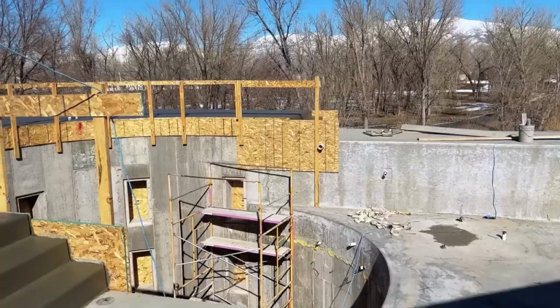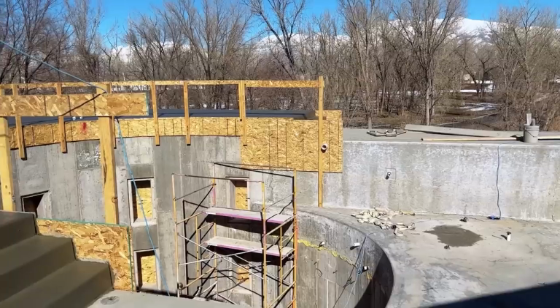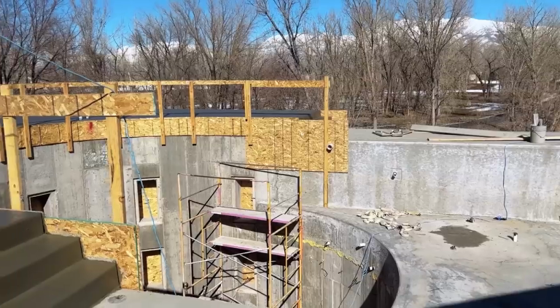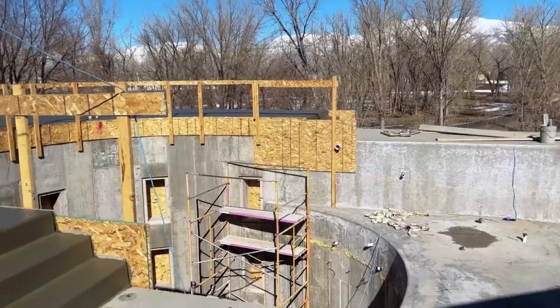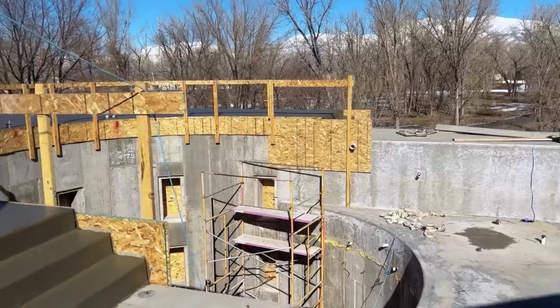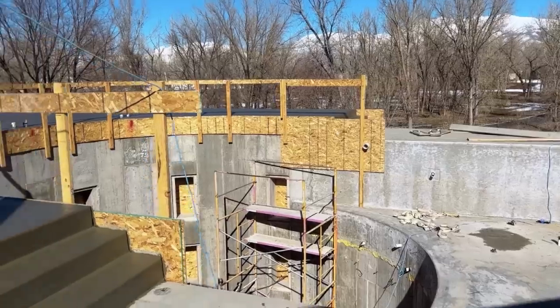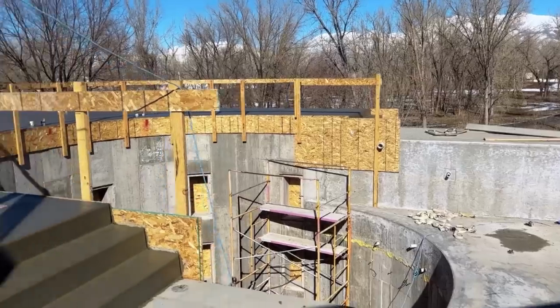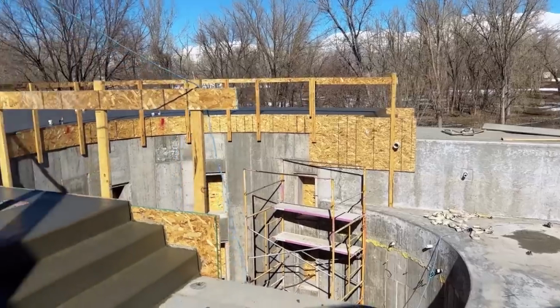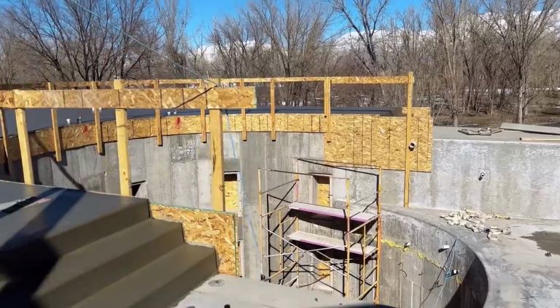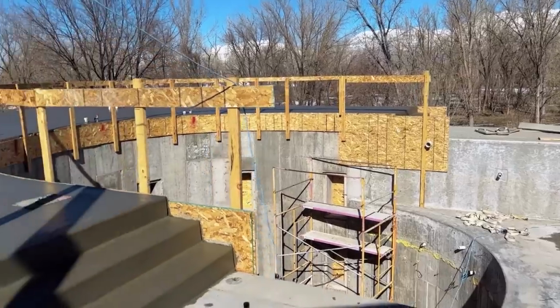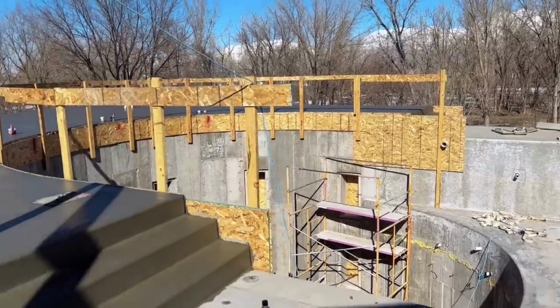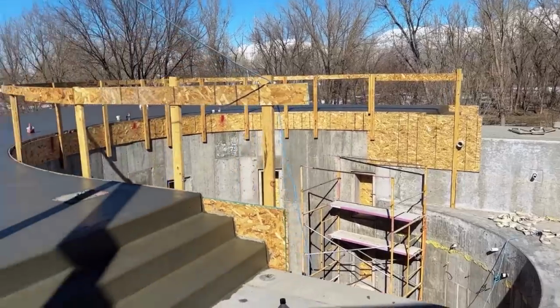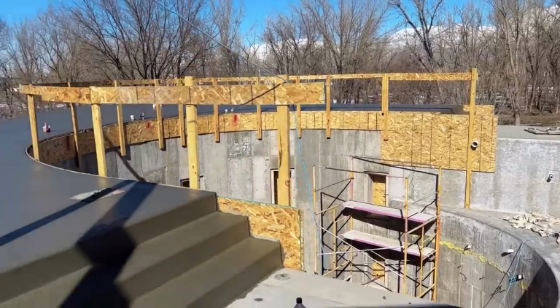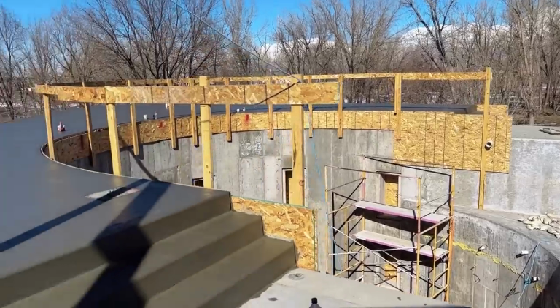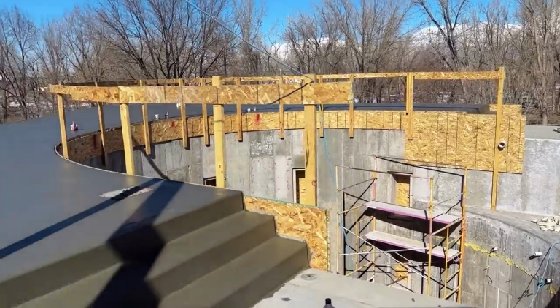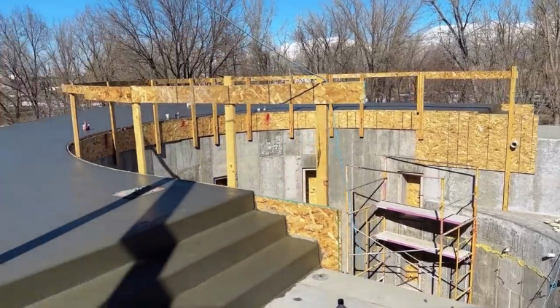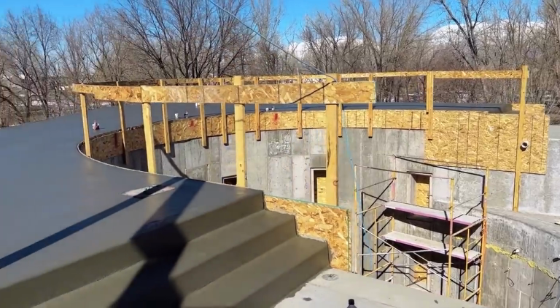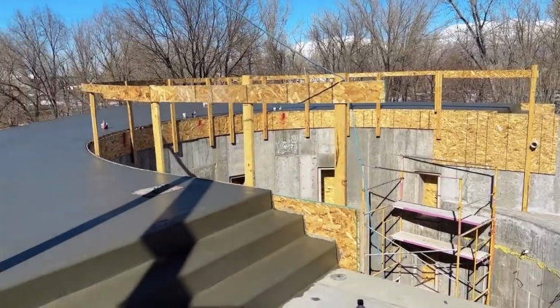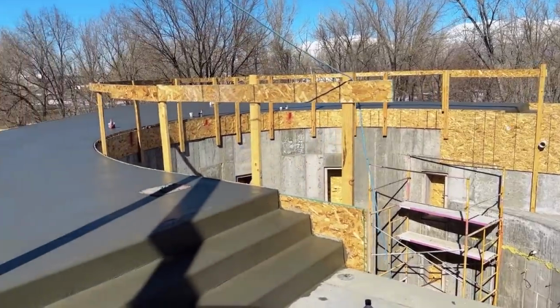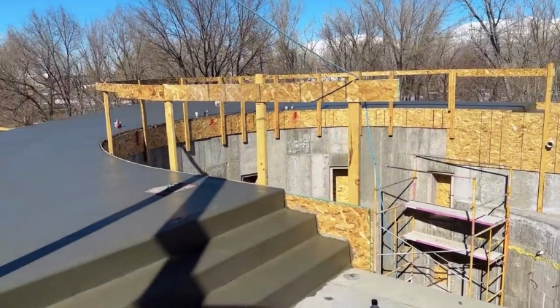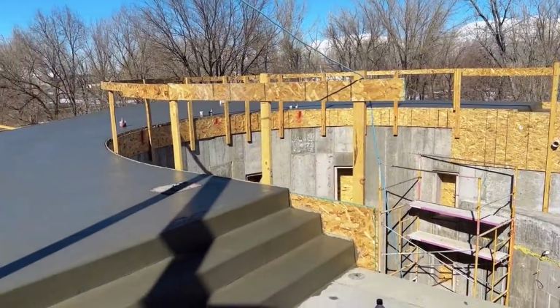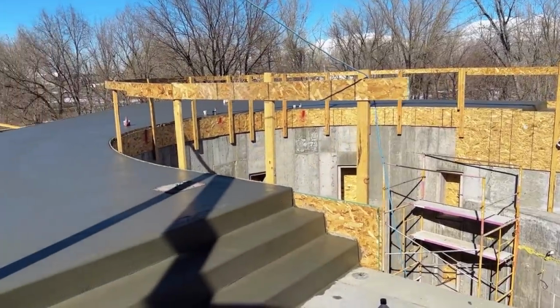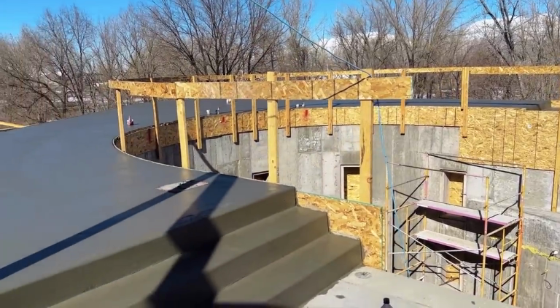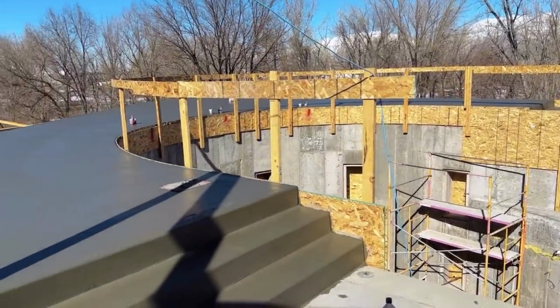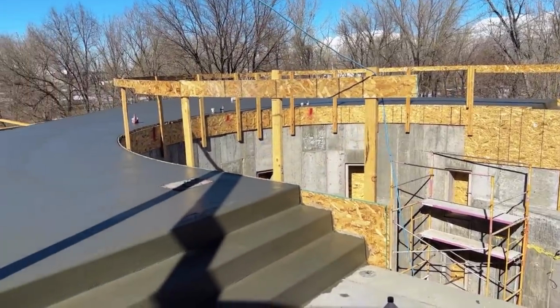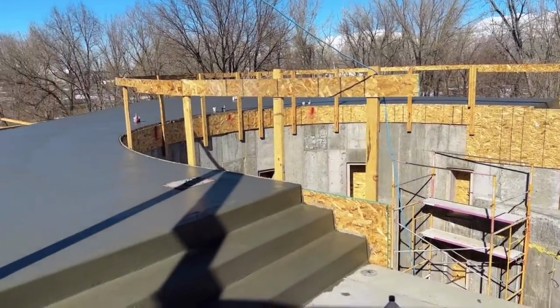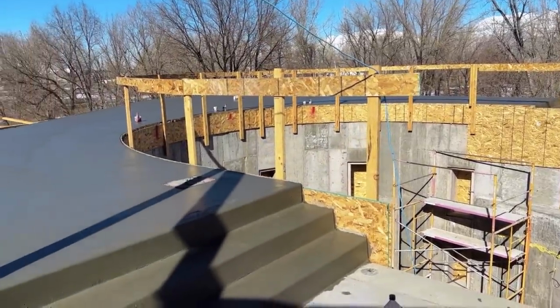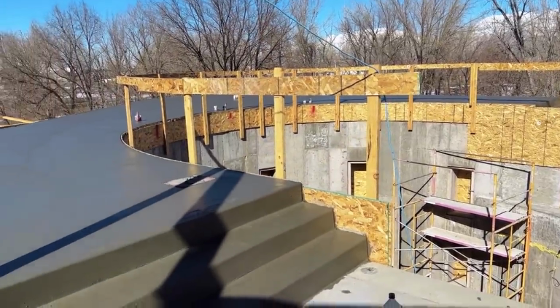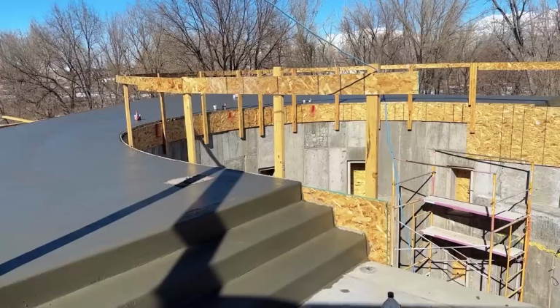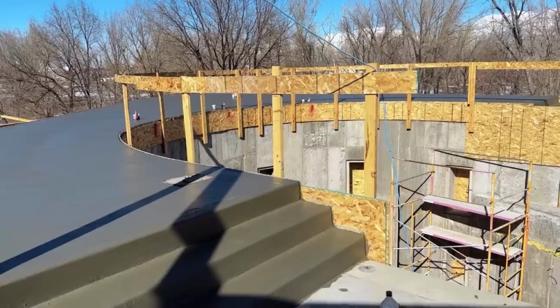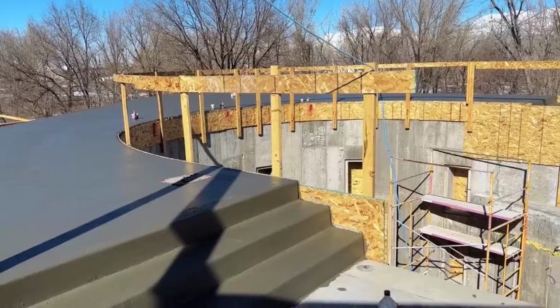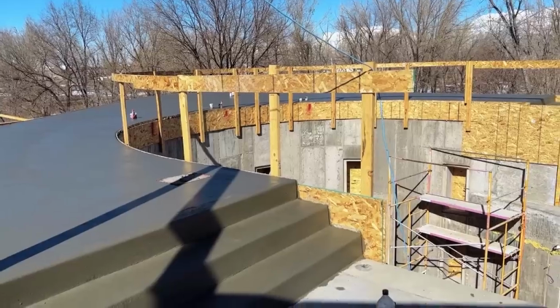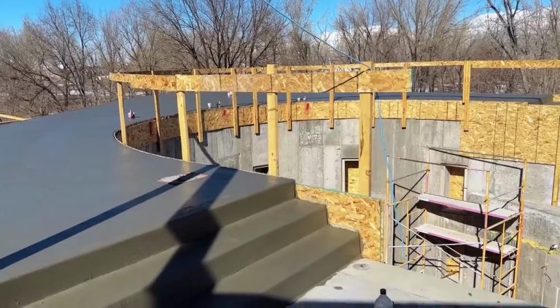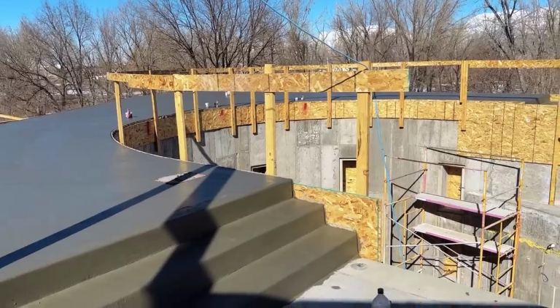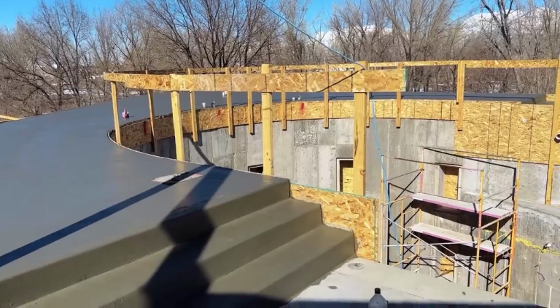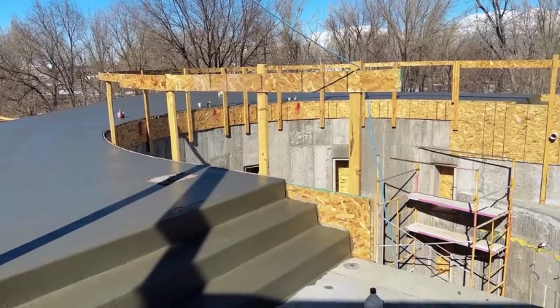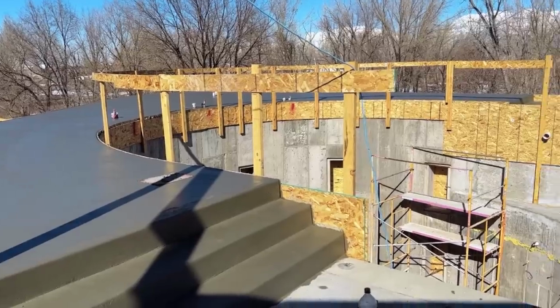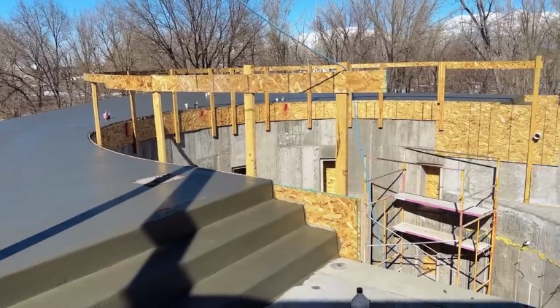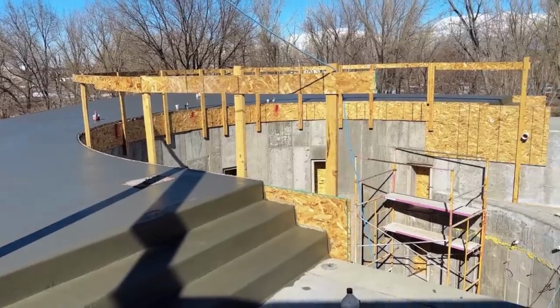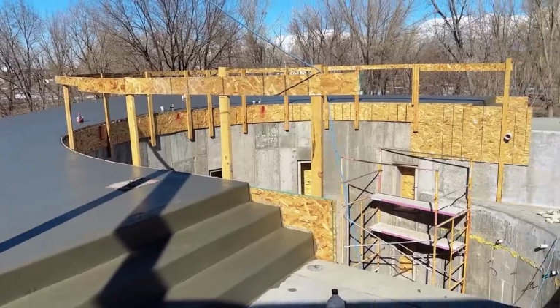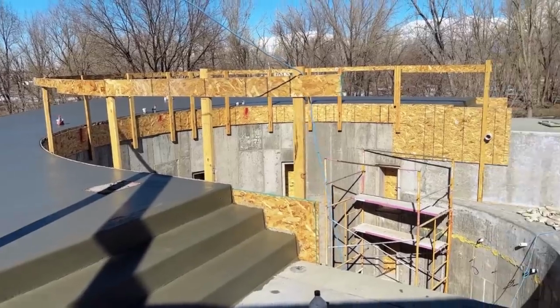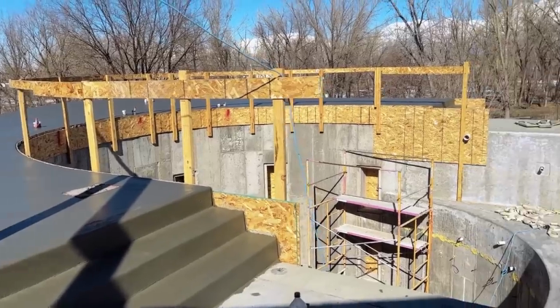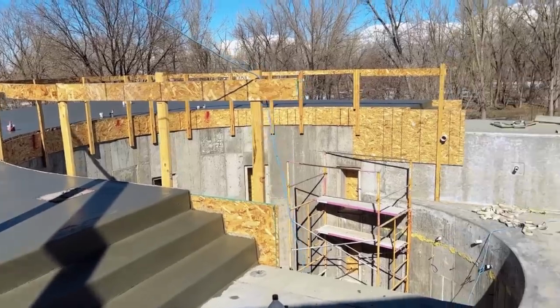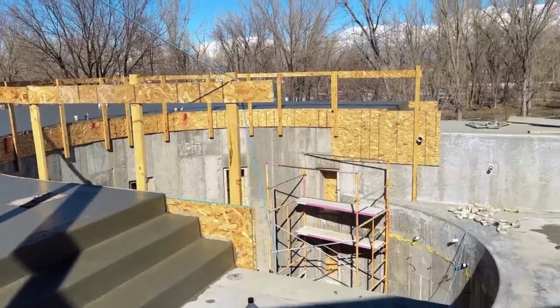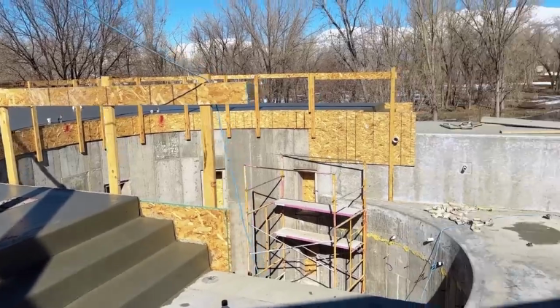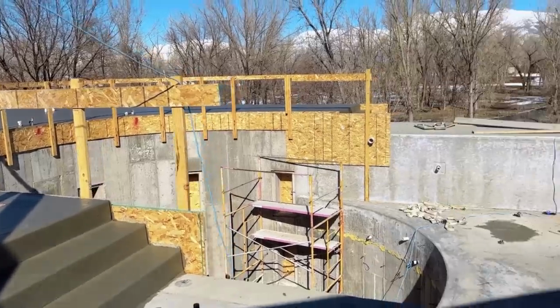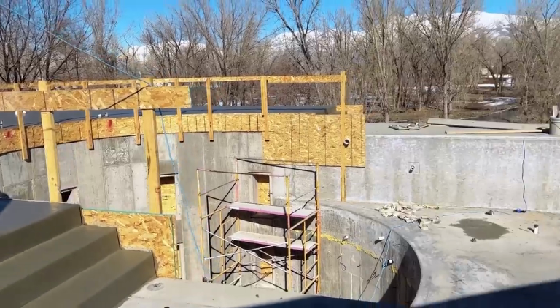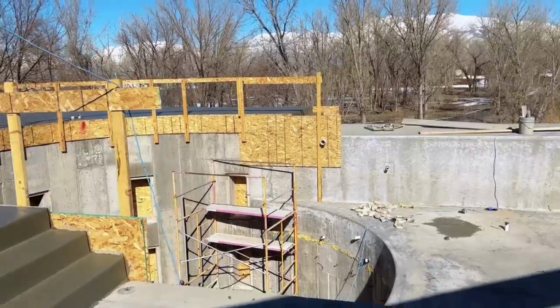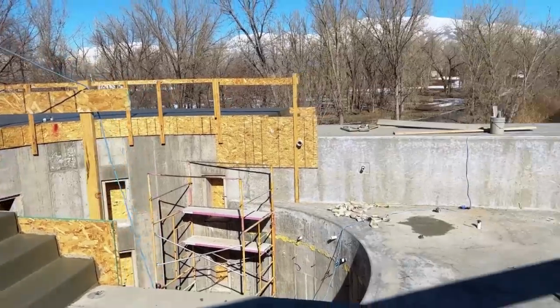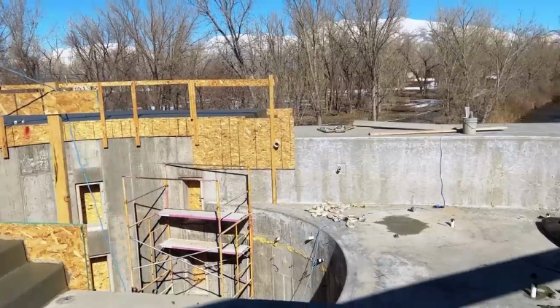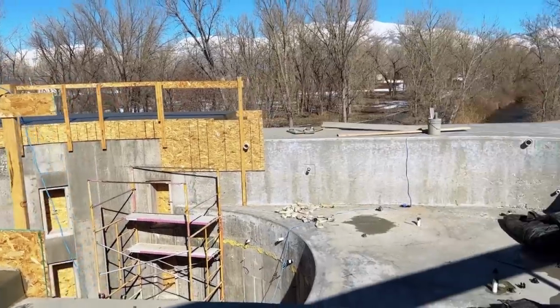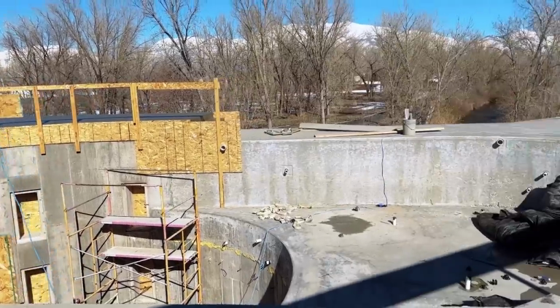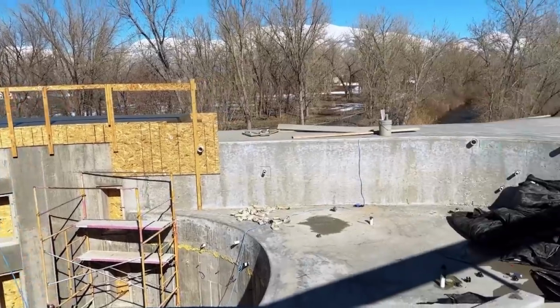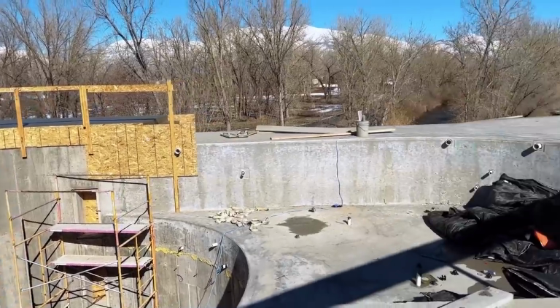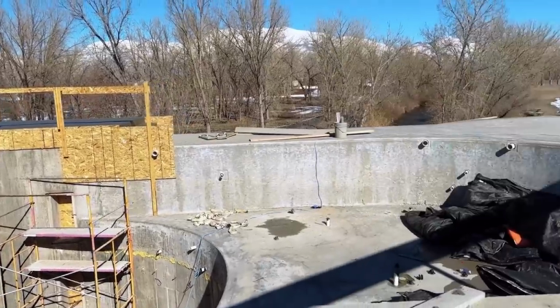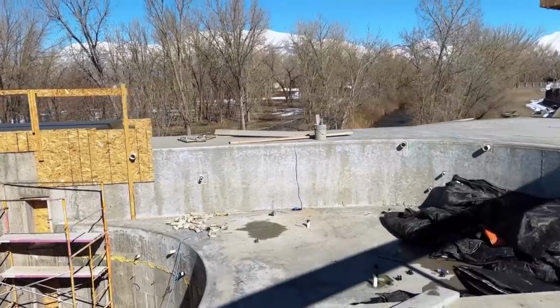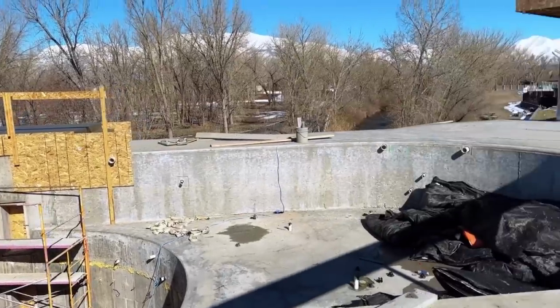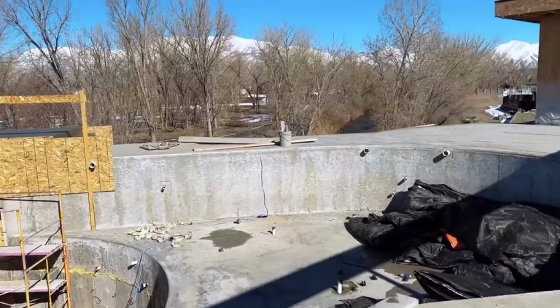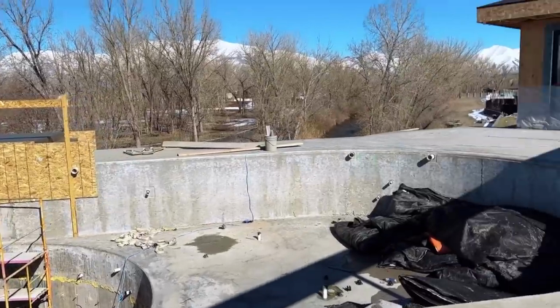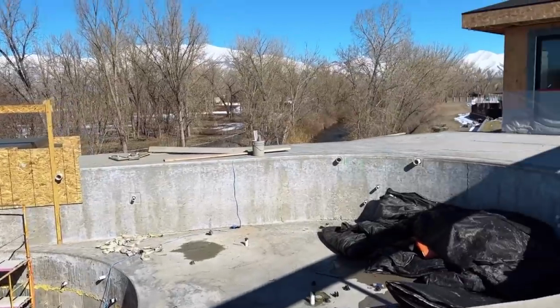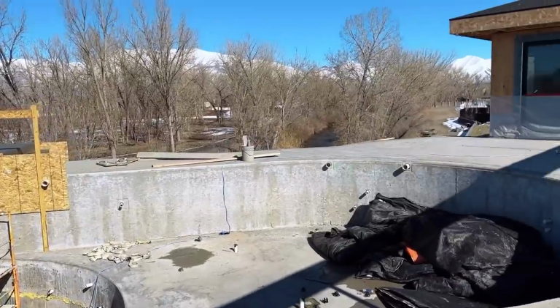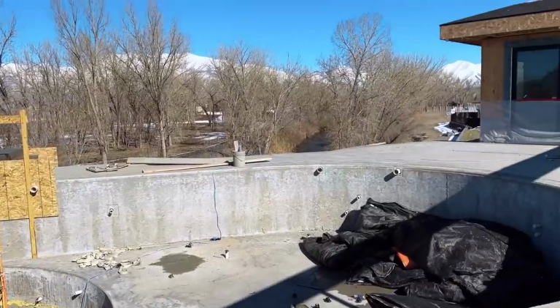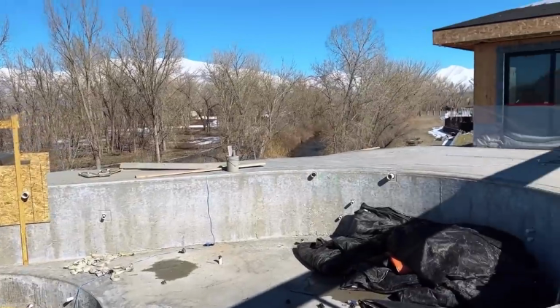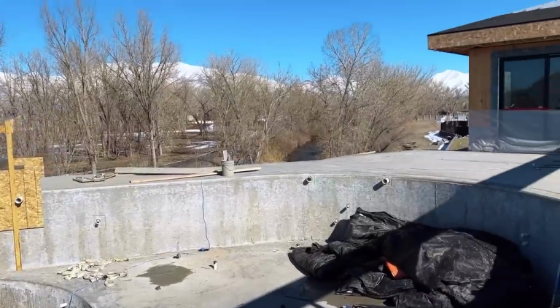I'm so happy. The concrete's done. Get back to work on the pool.